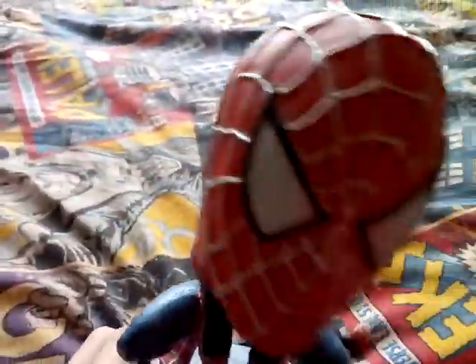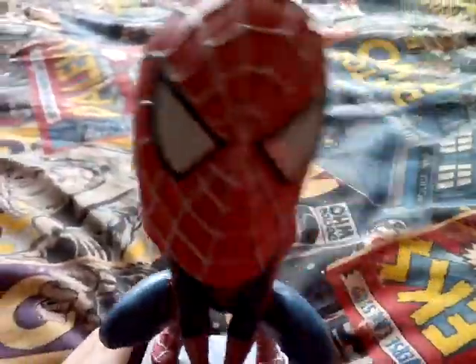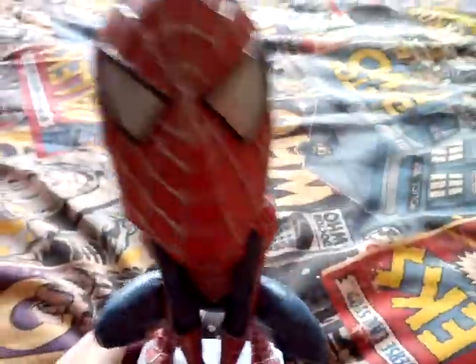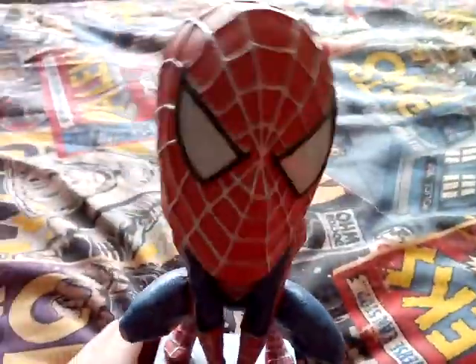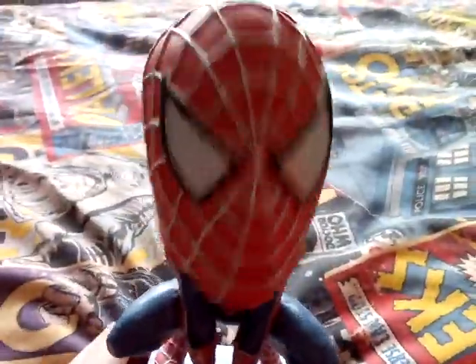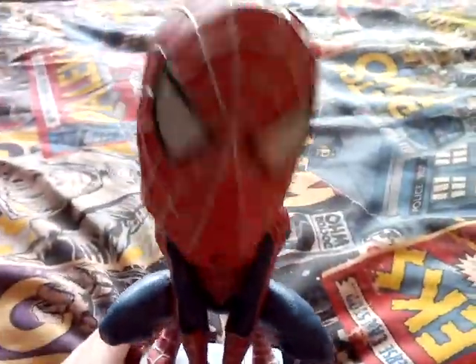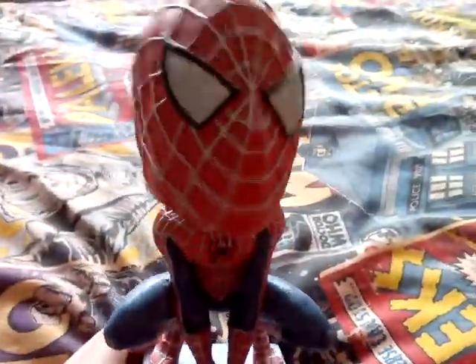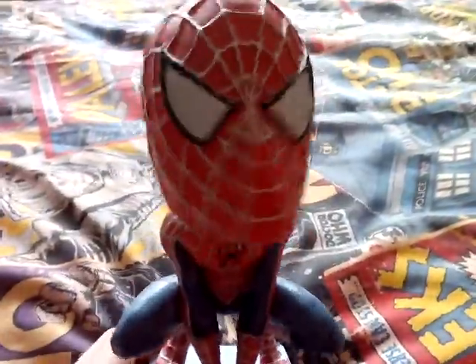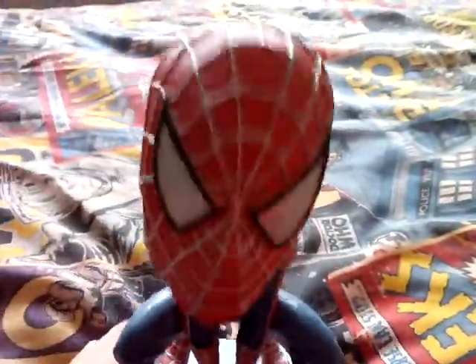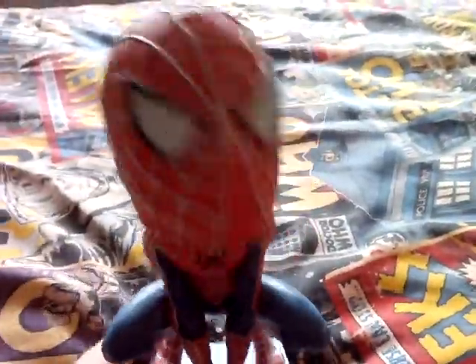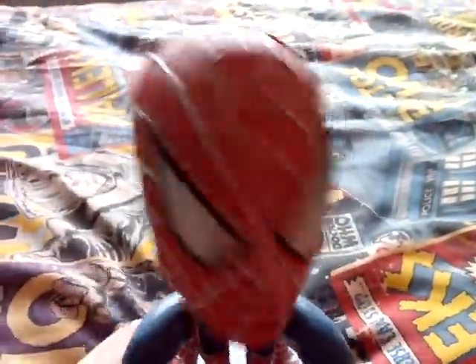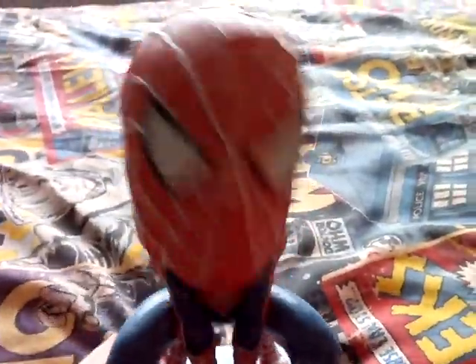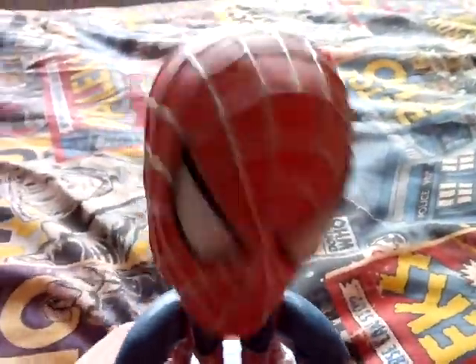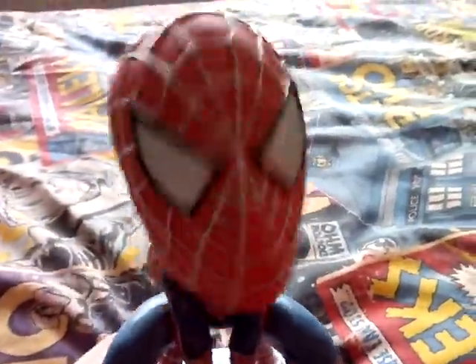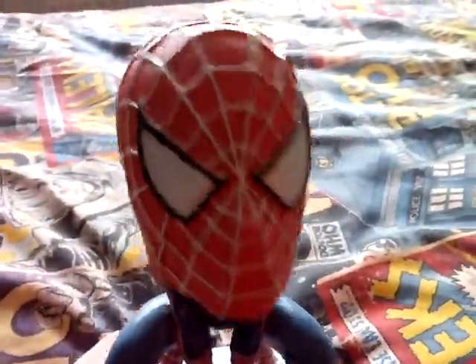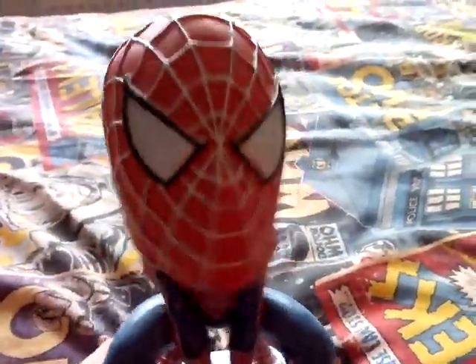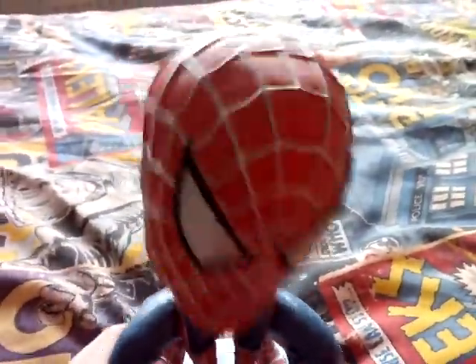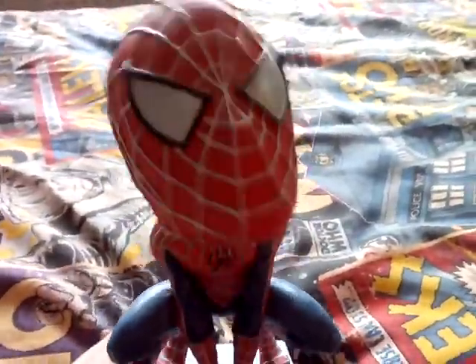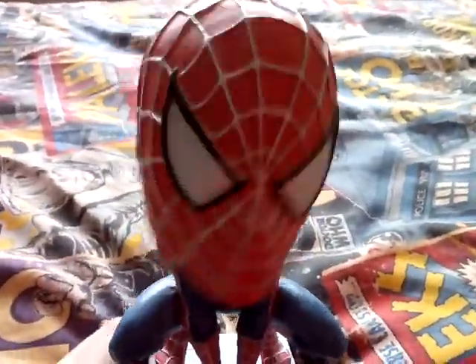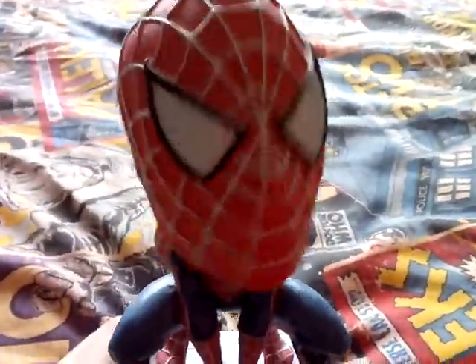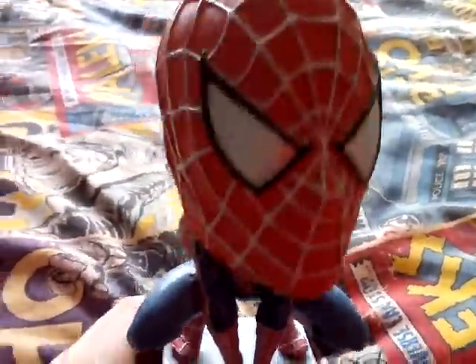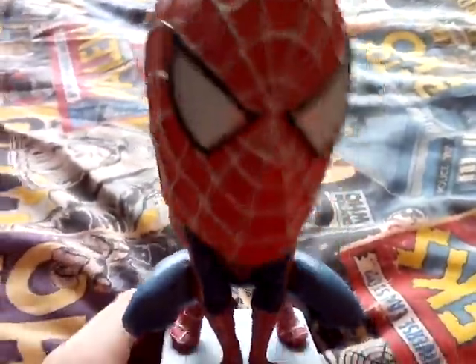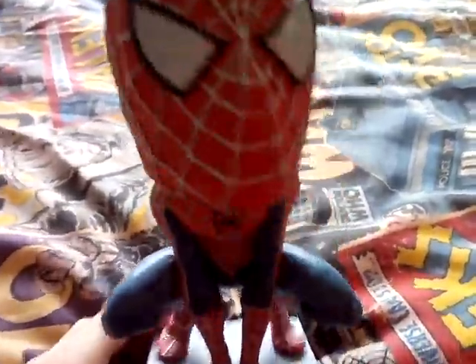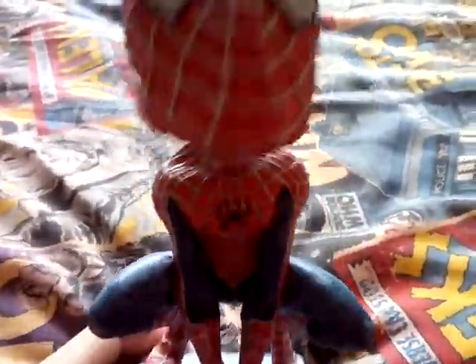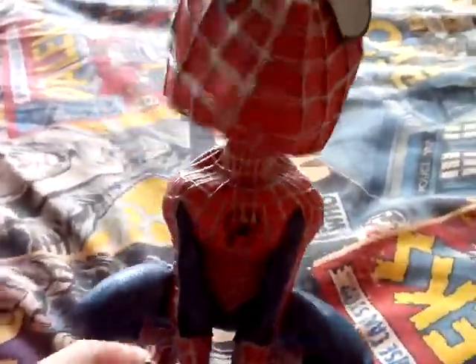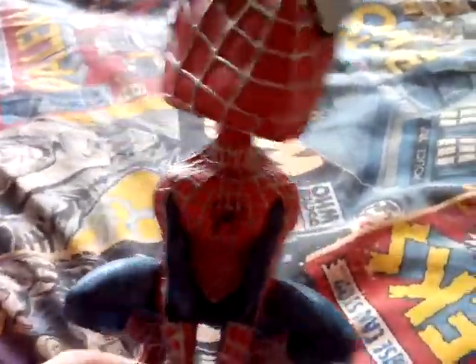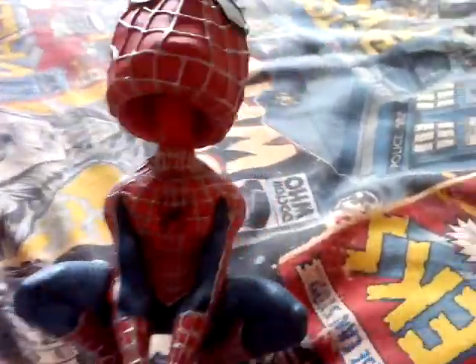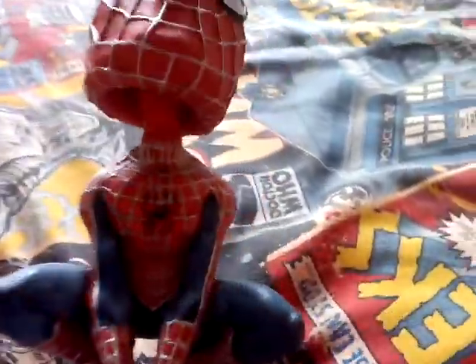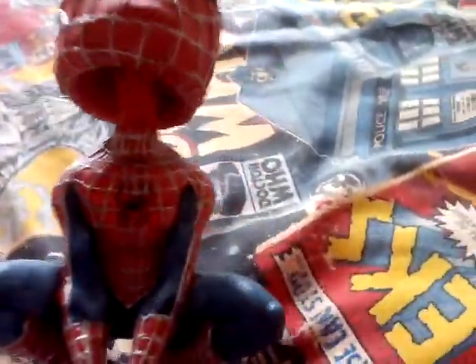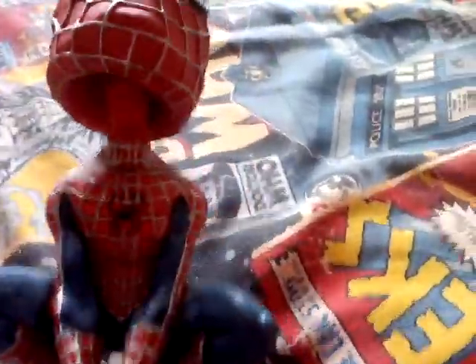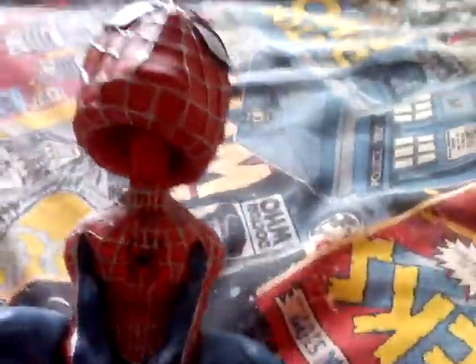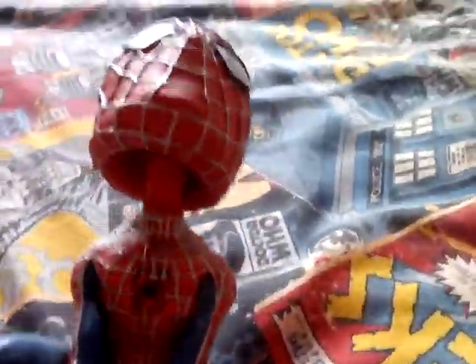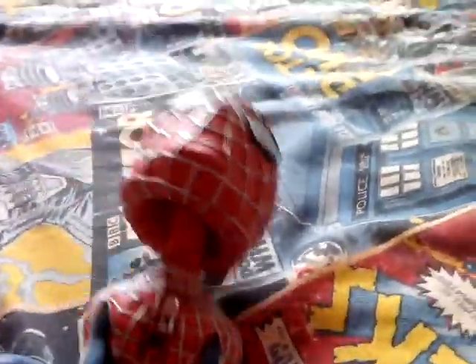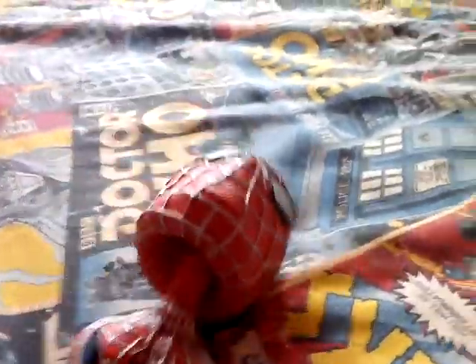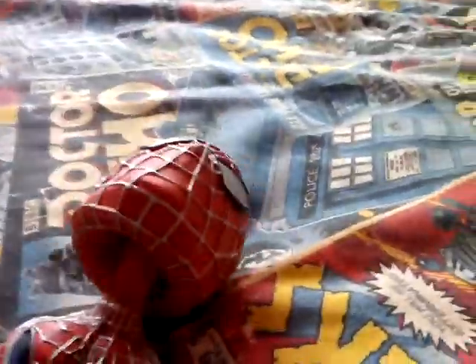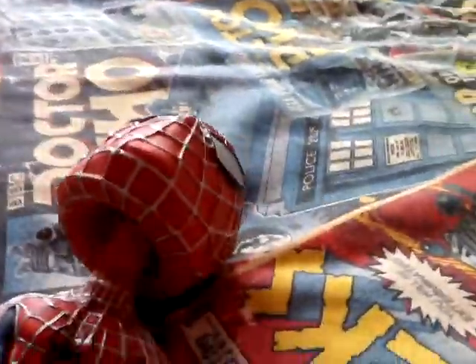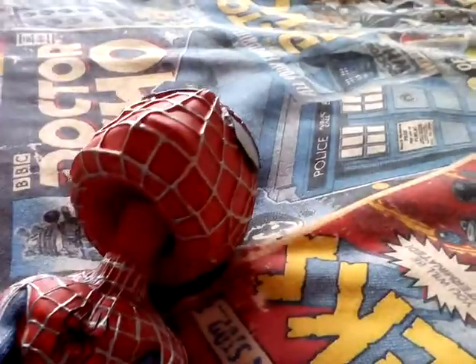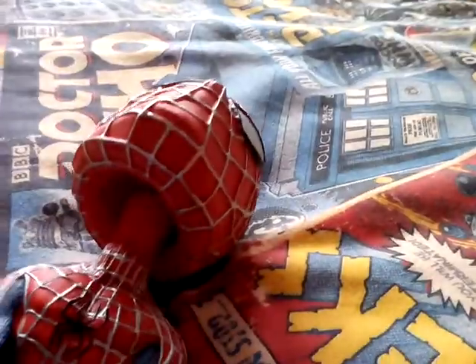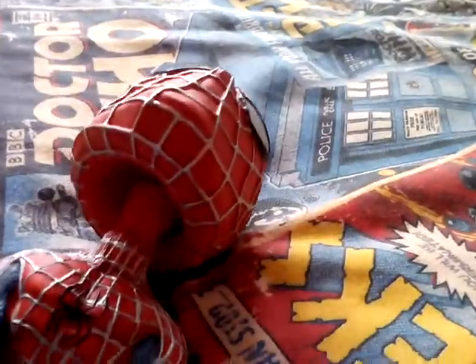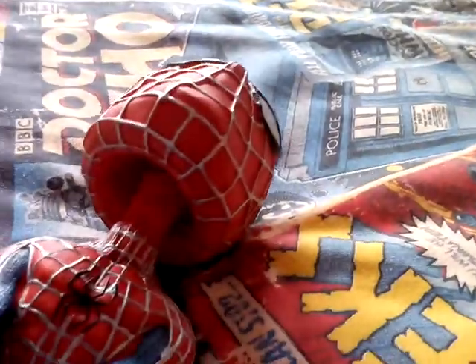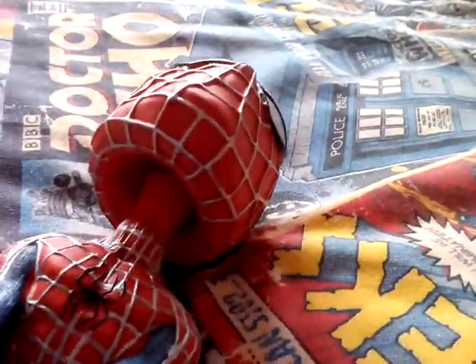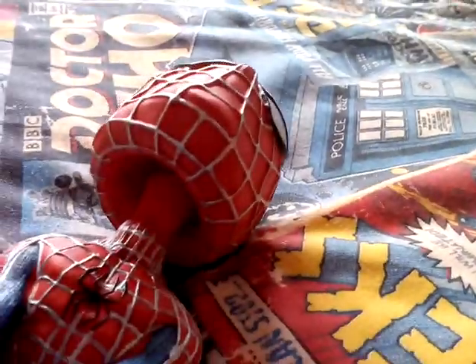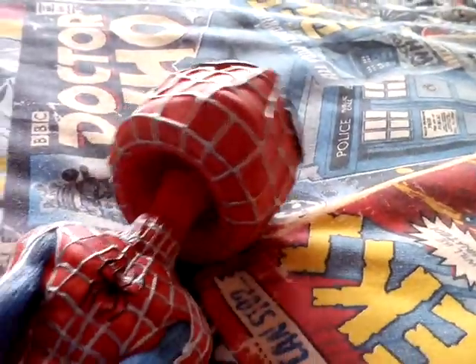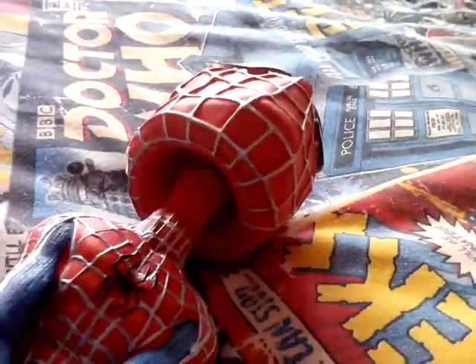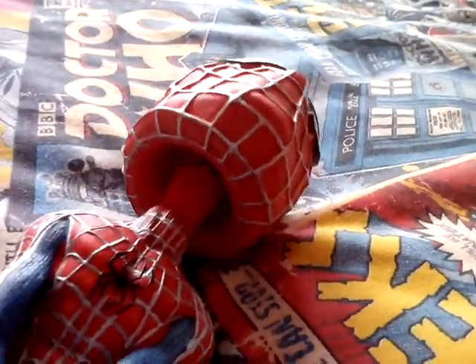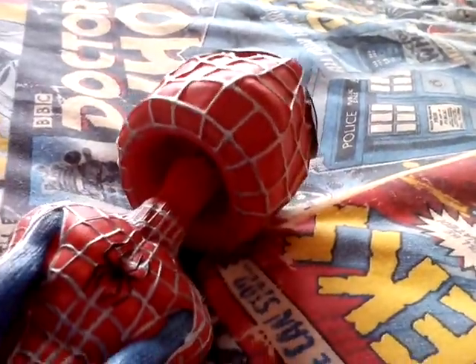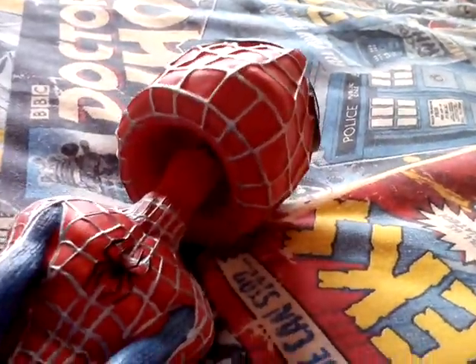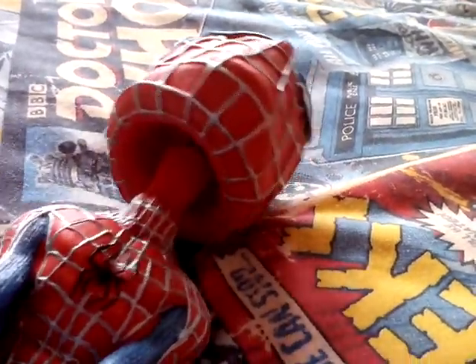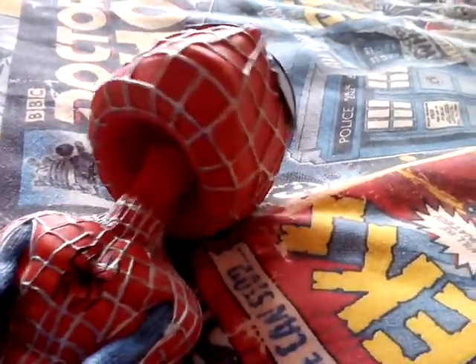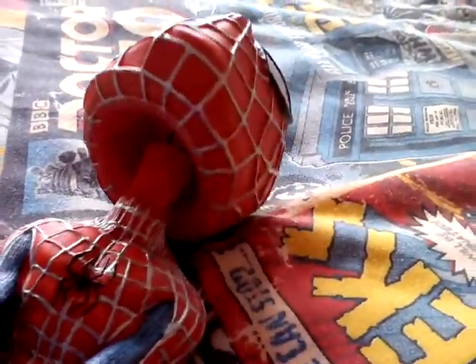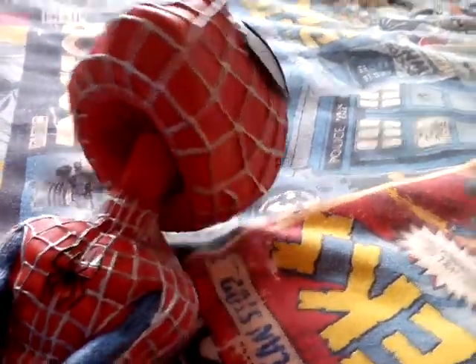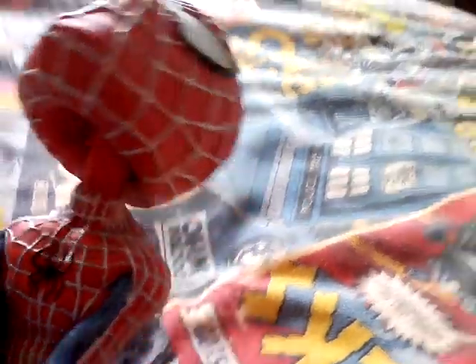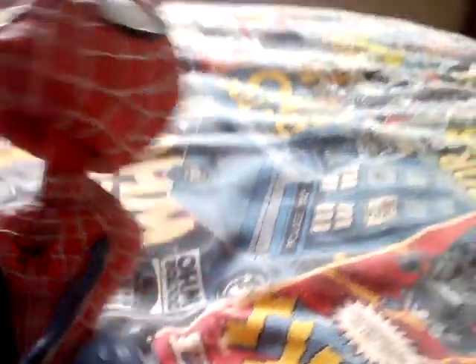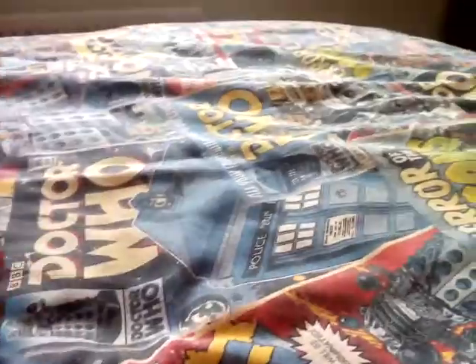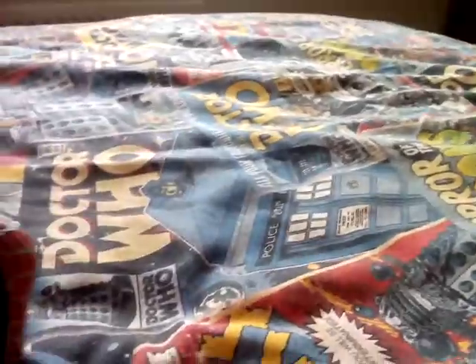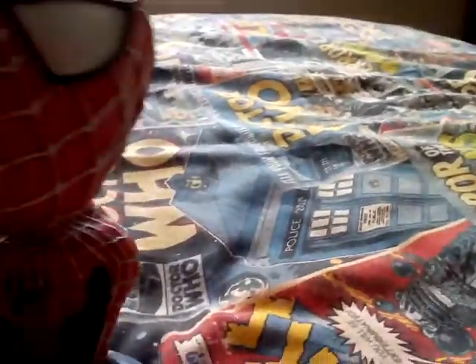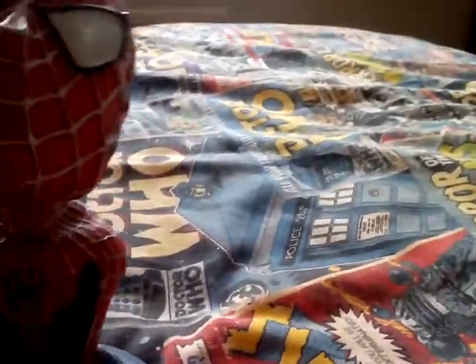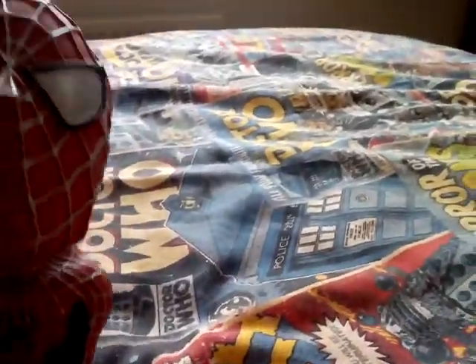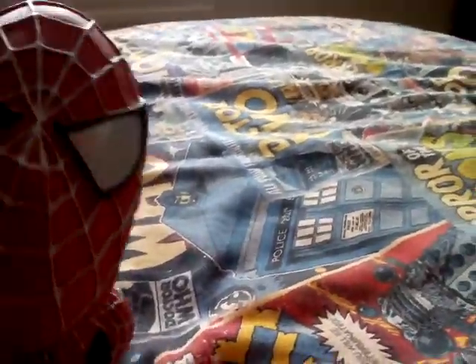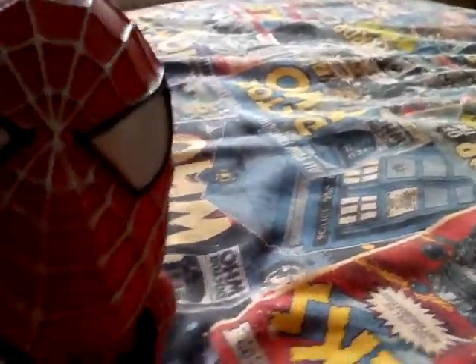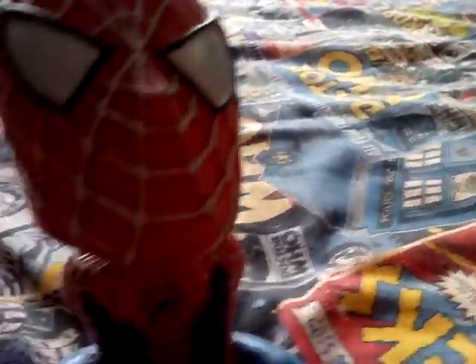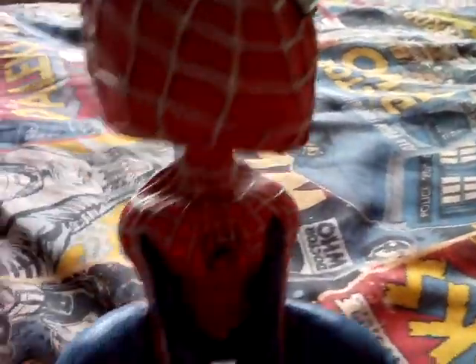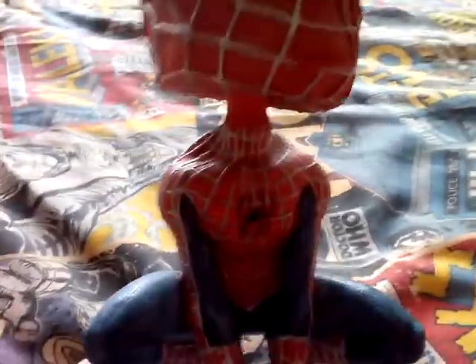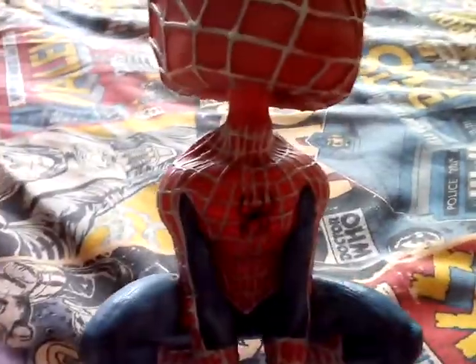He is actually a bobble head, and there's a spring in there that makes it go around.